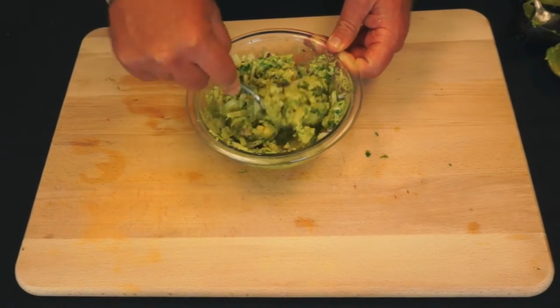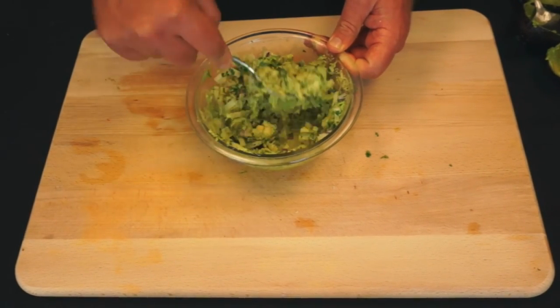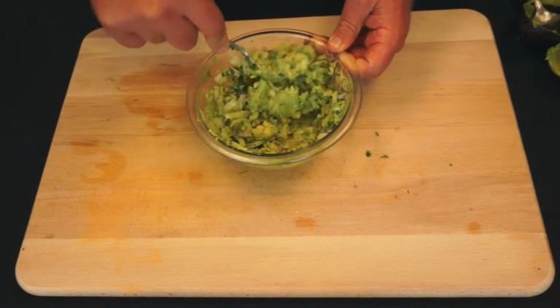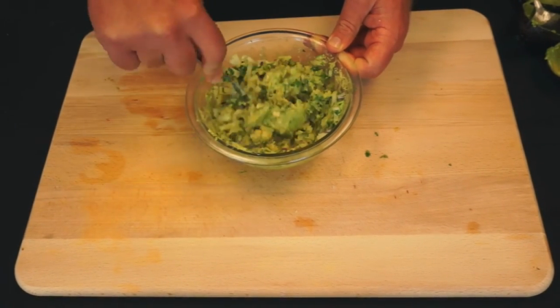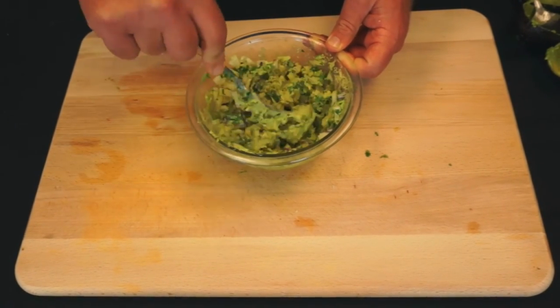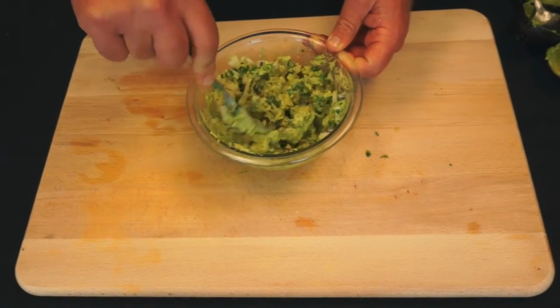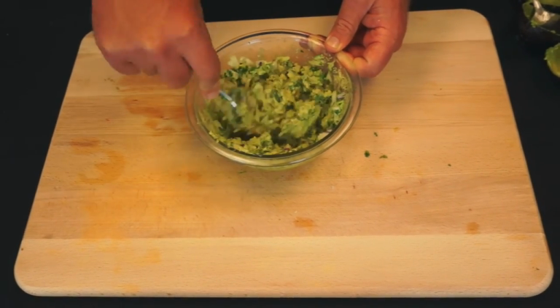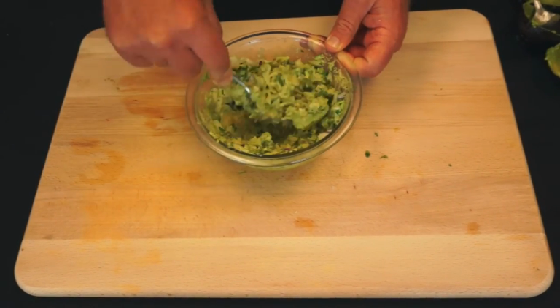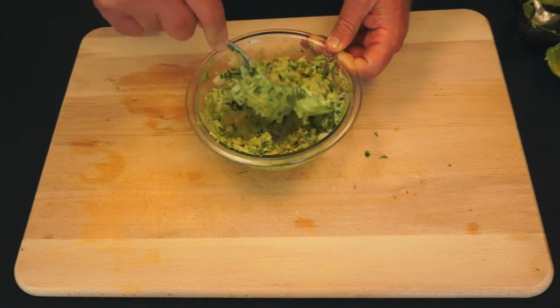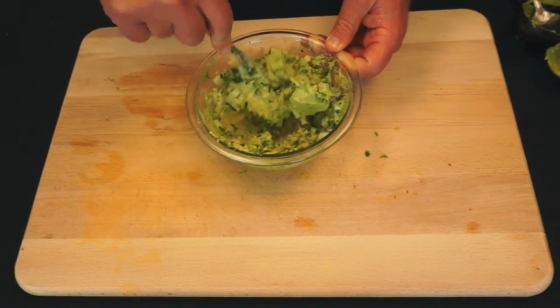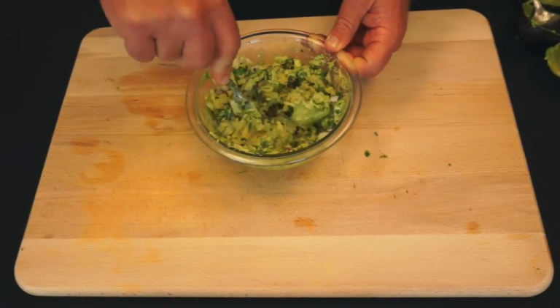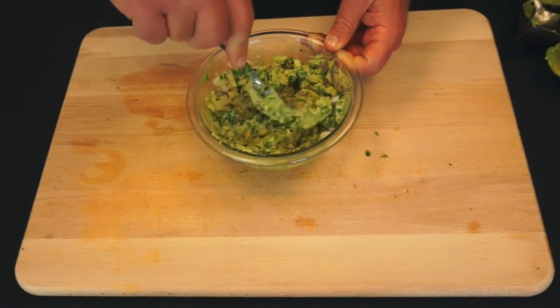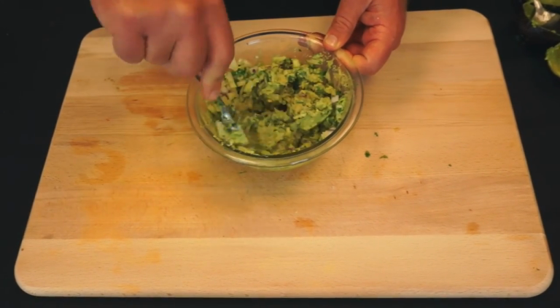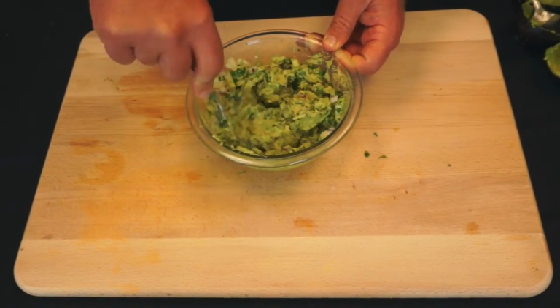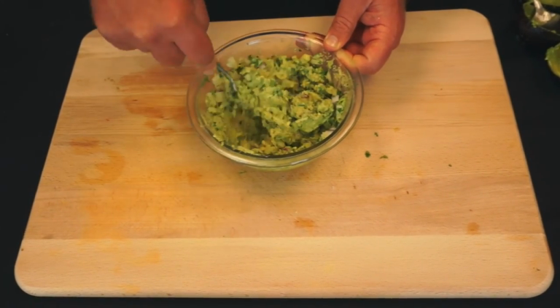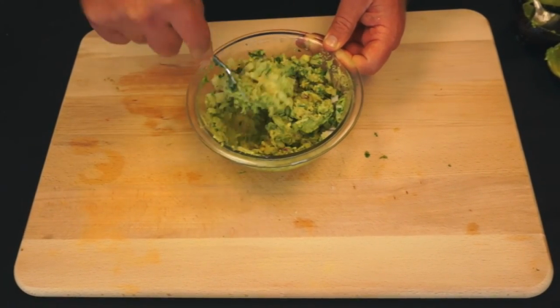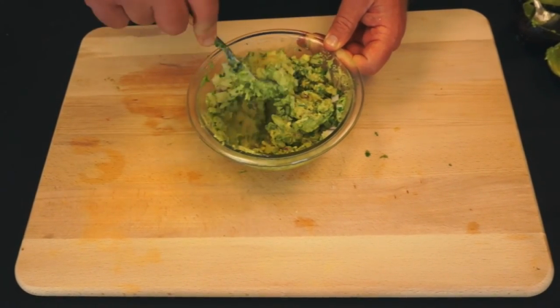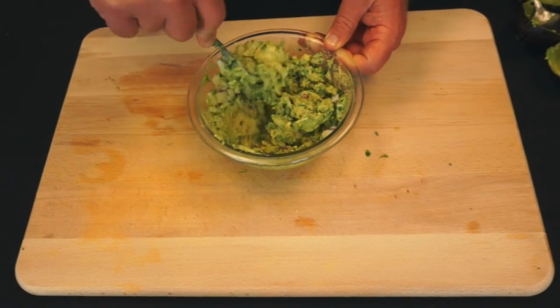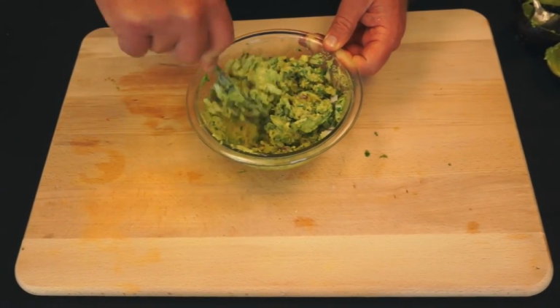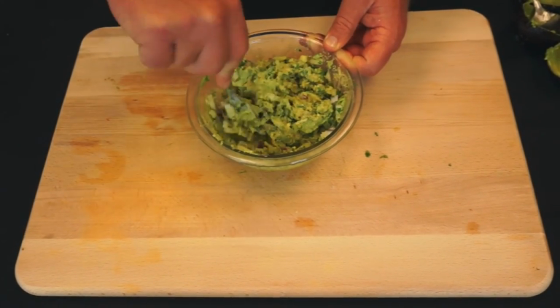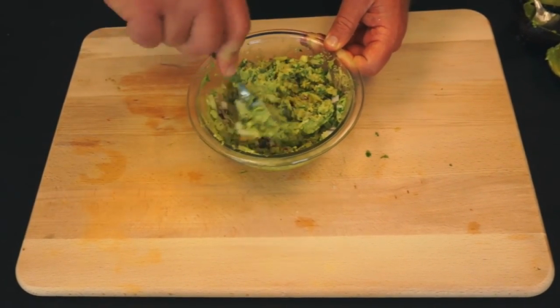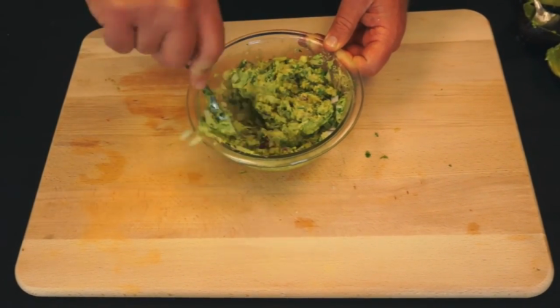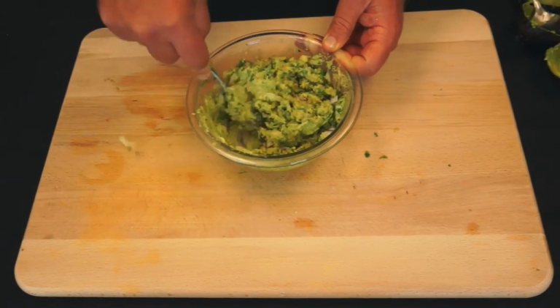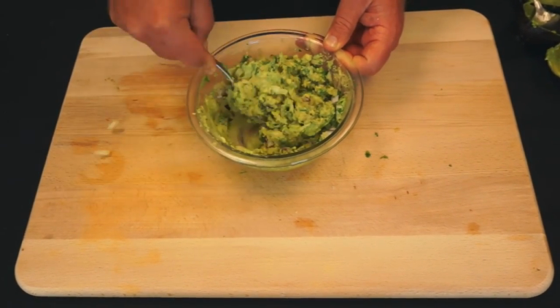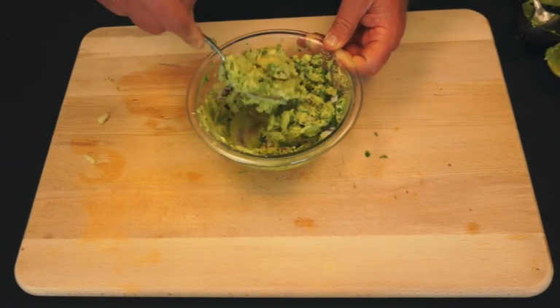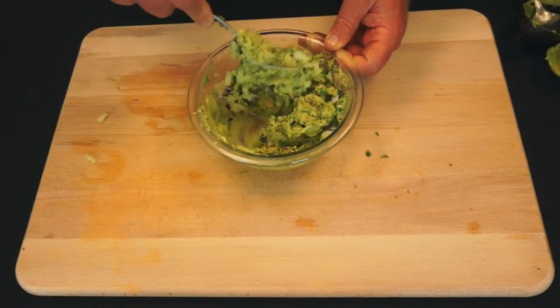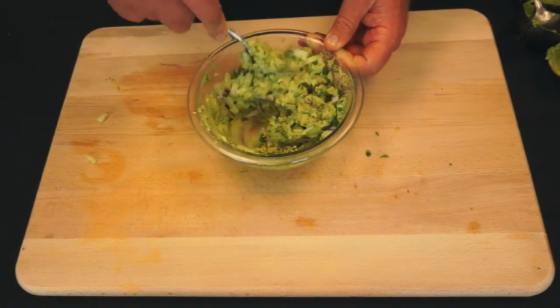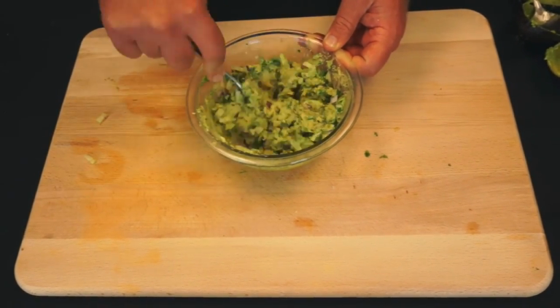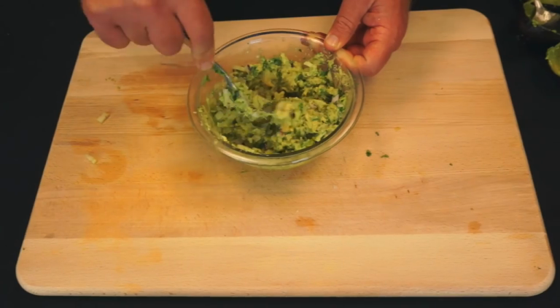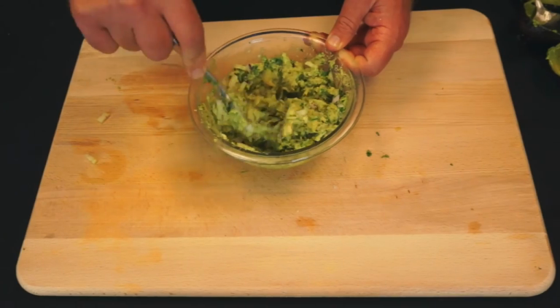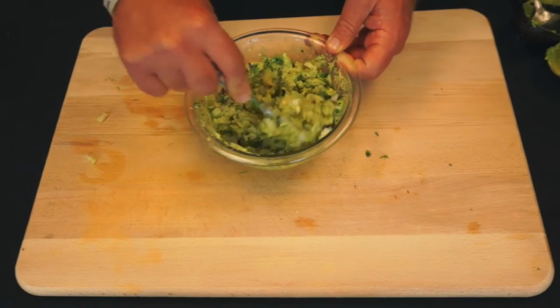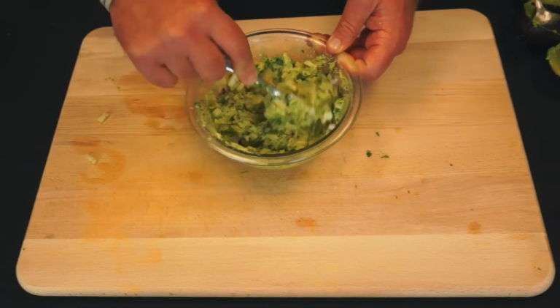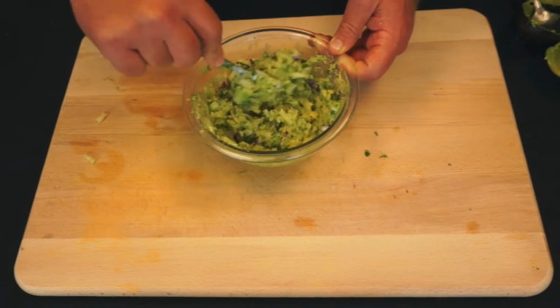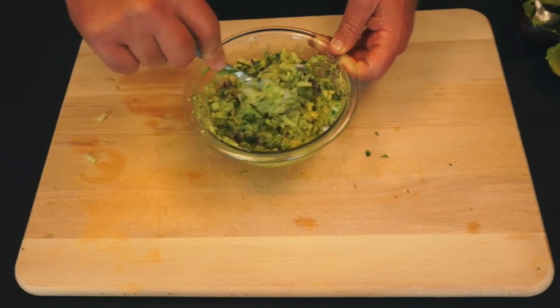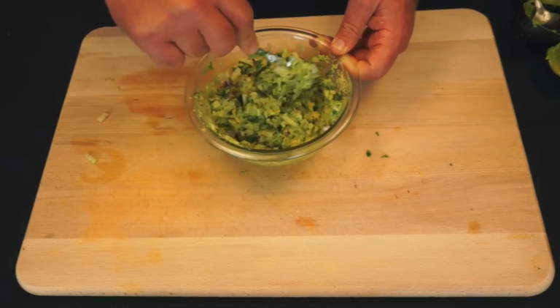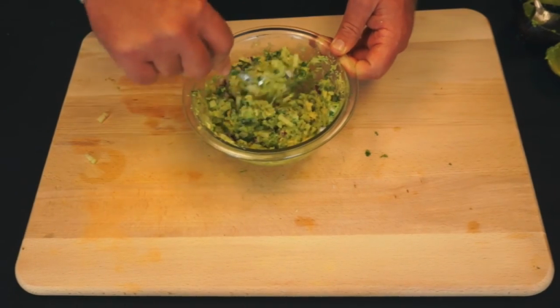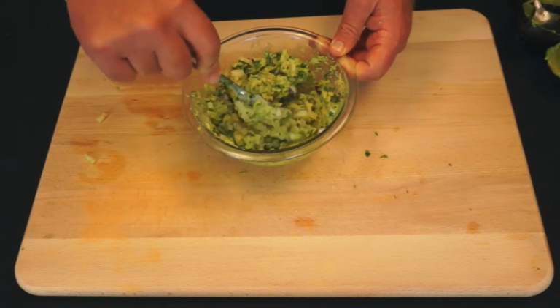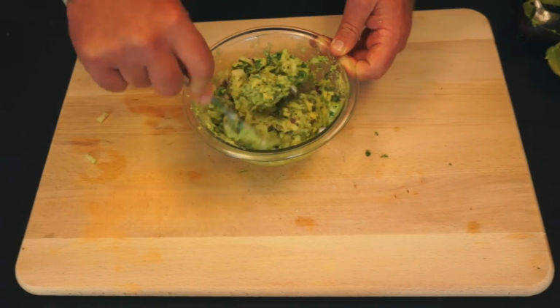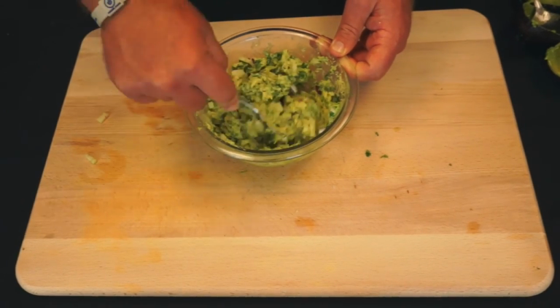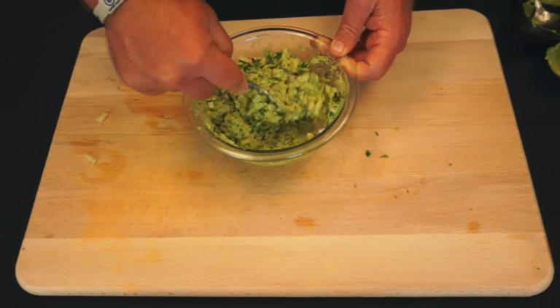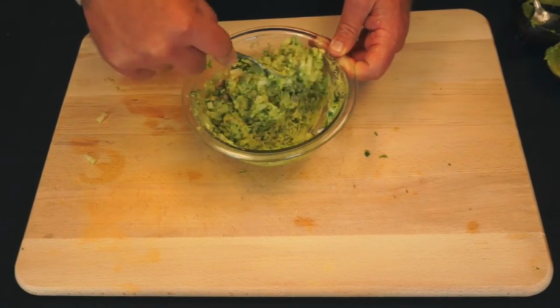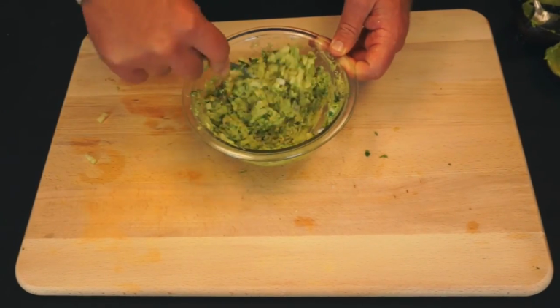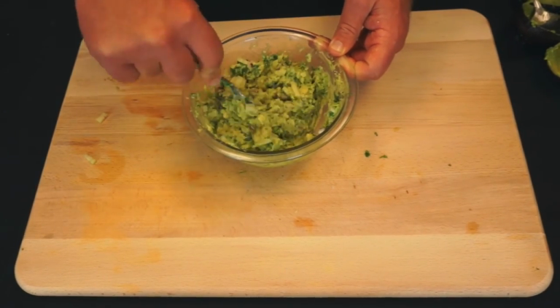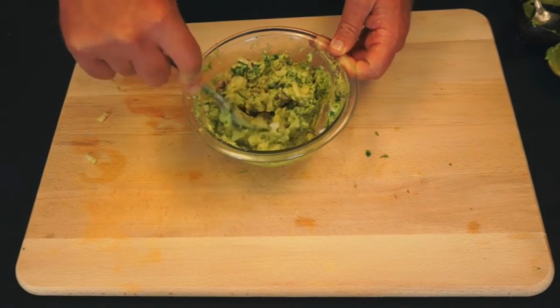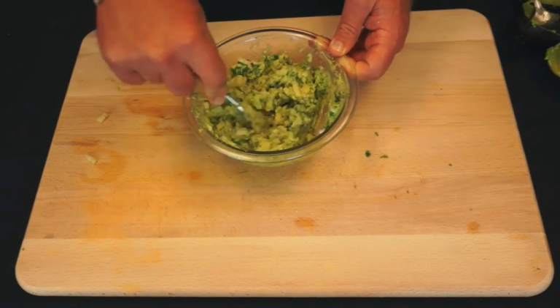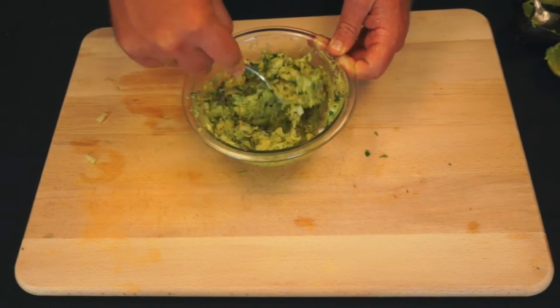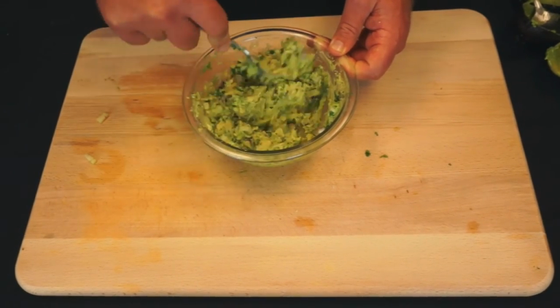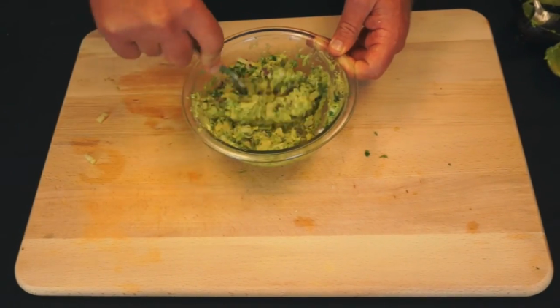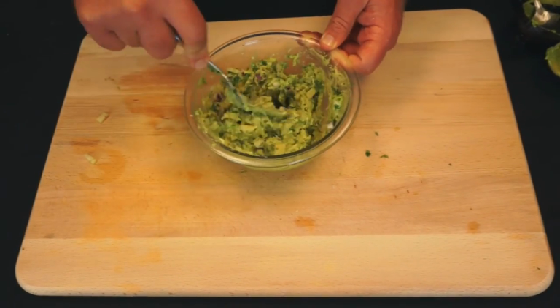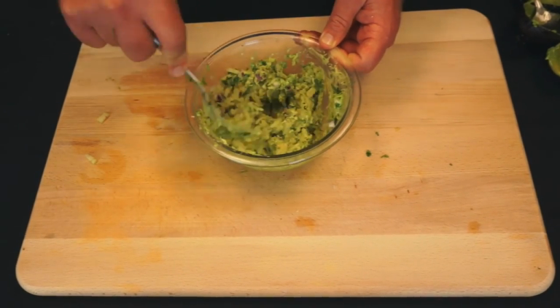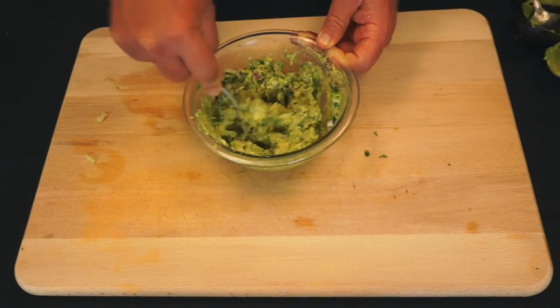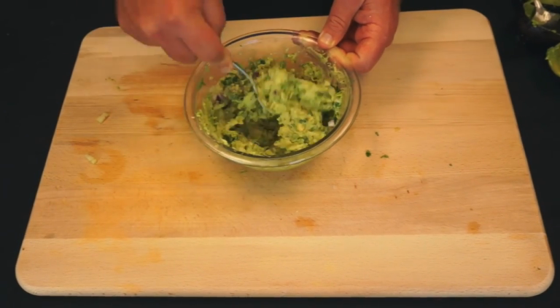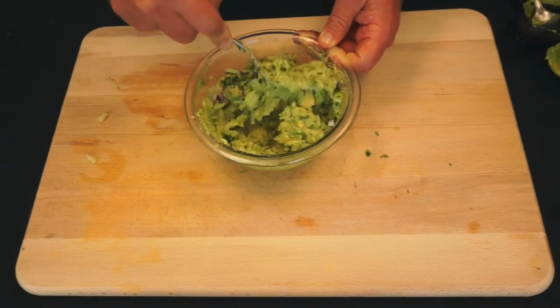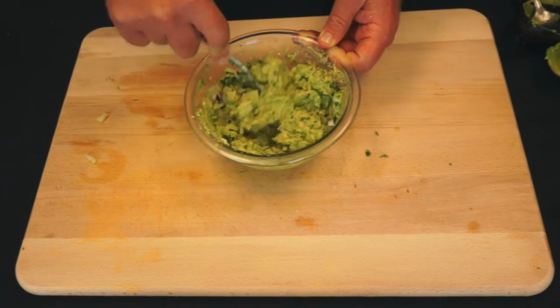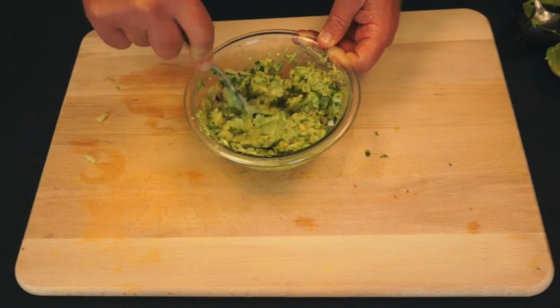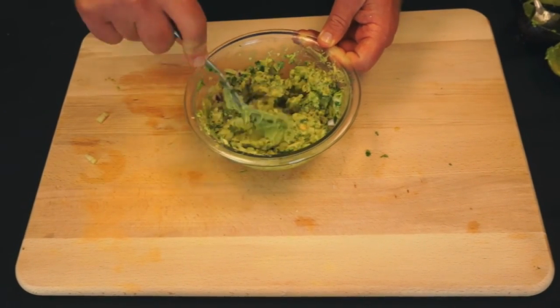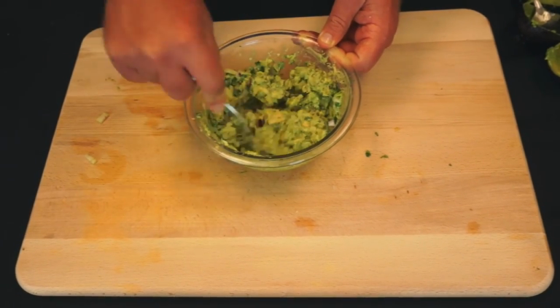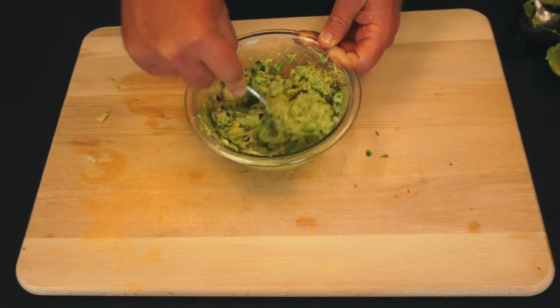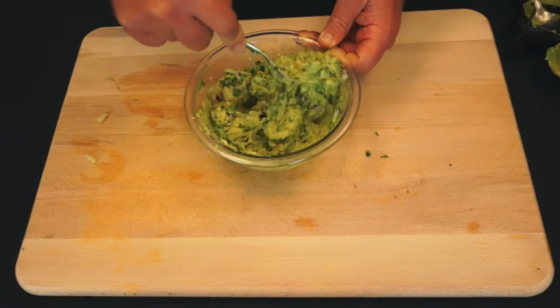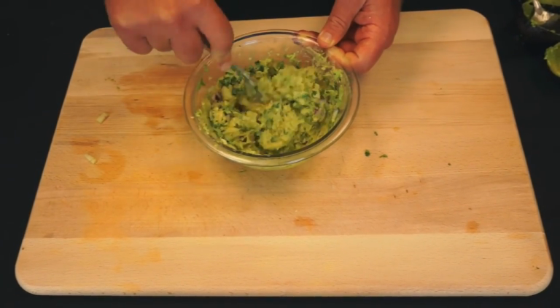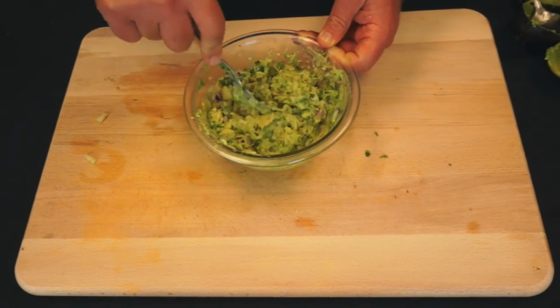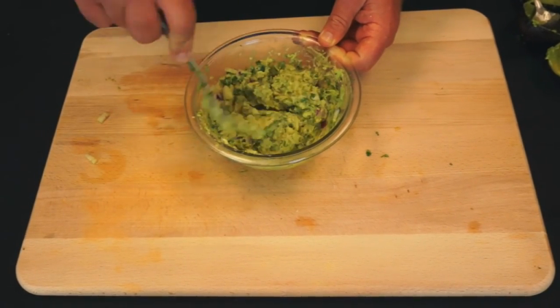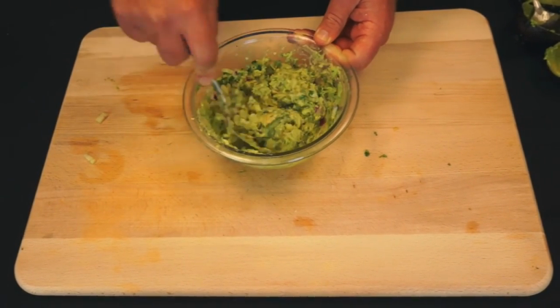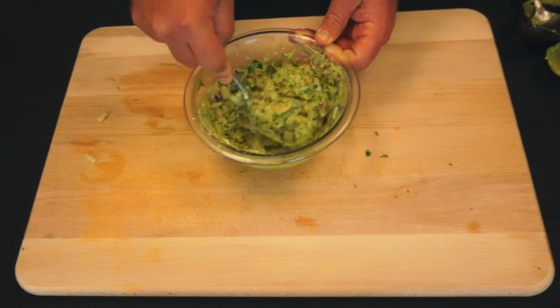You don't really need a food processor for this — a fork is fine. You can mix it pretty thoroughly with just a fork.